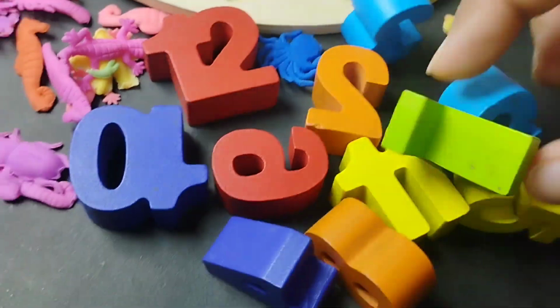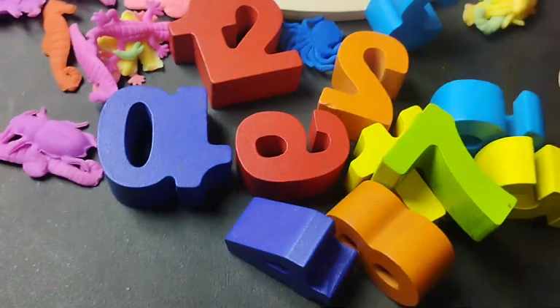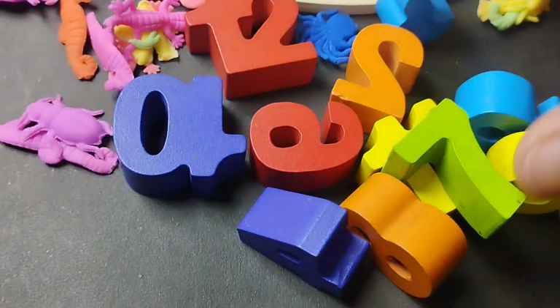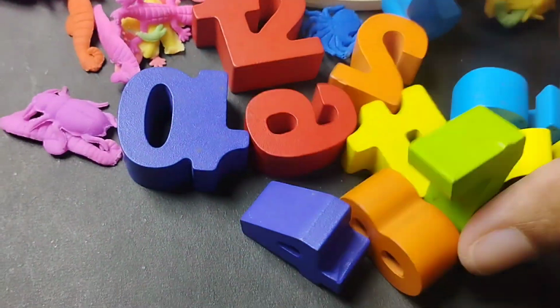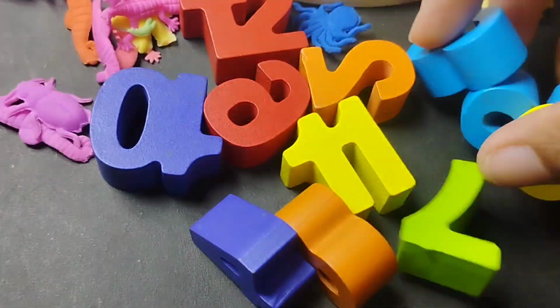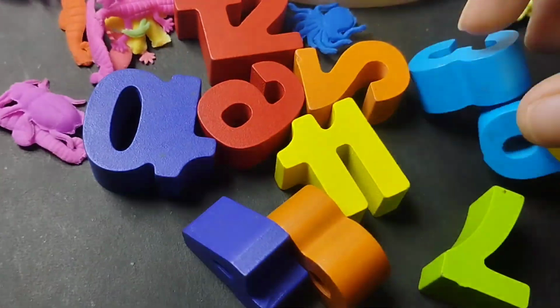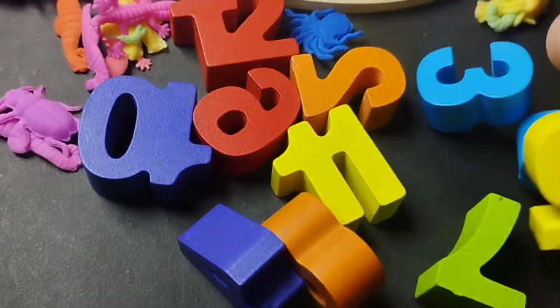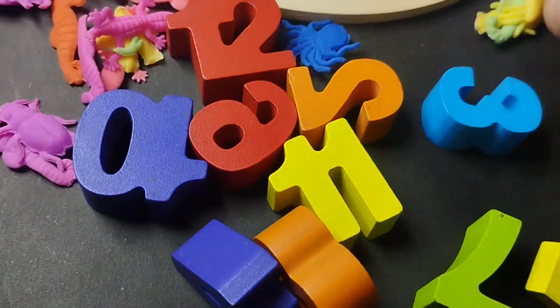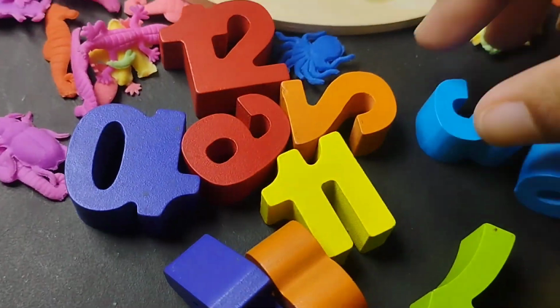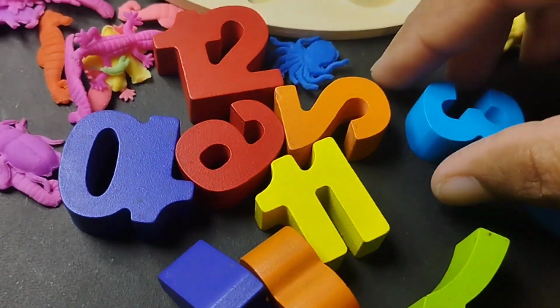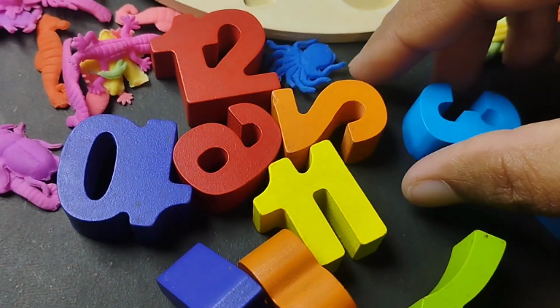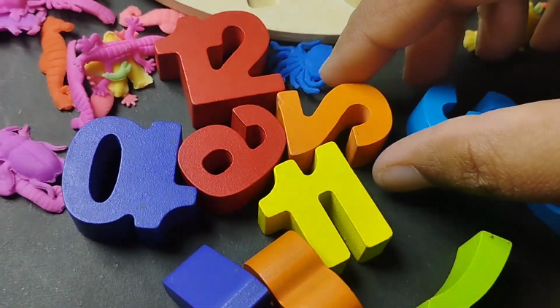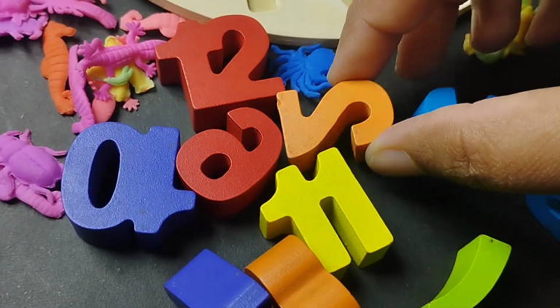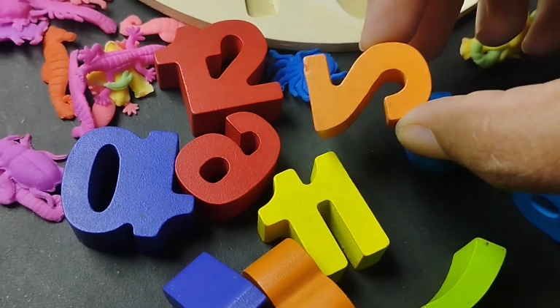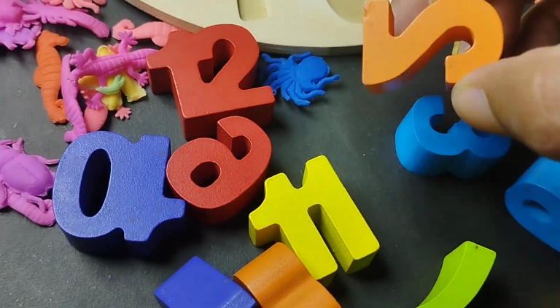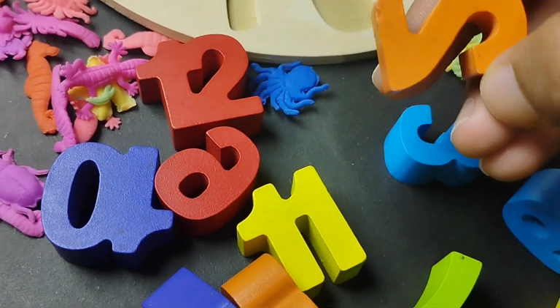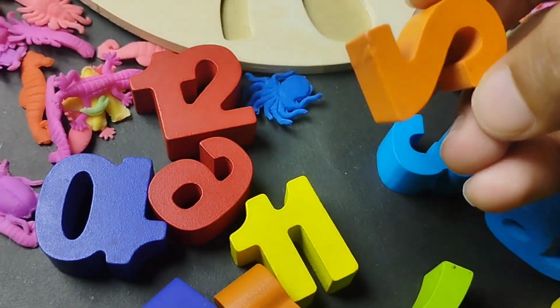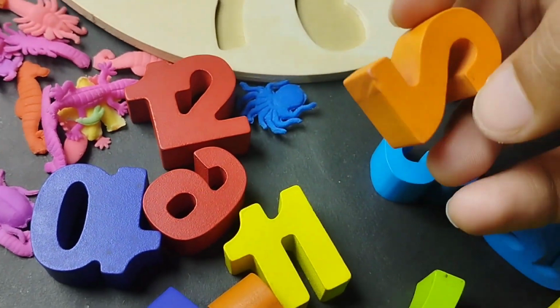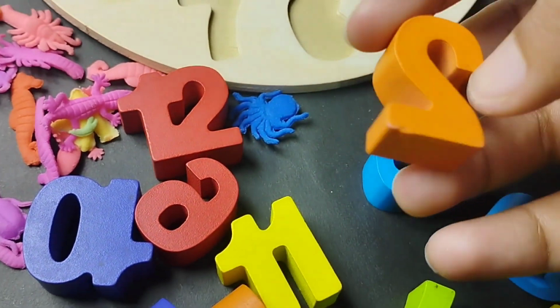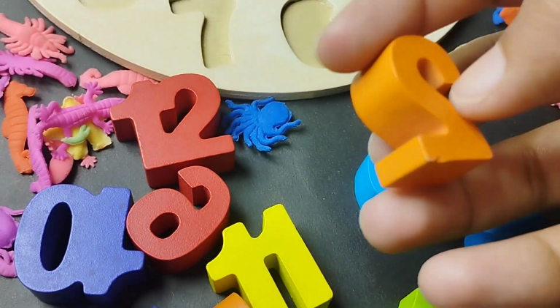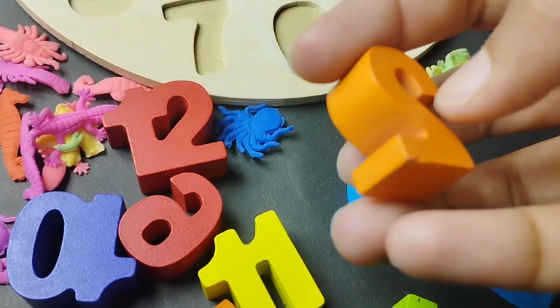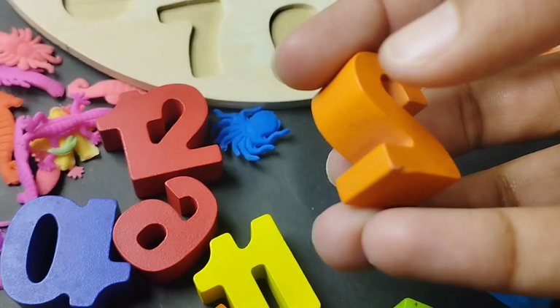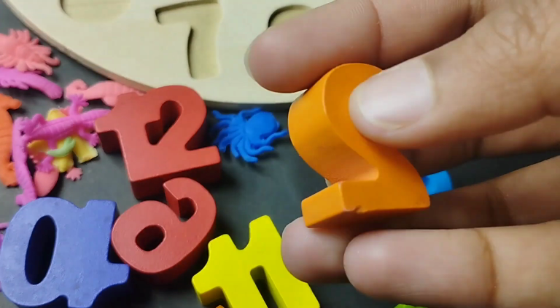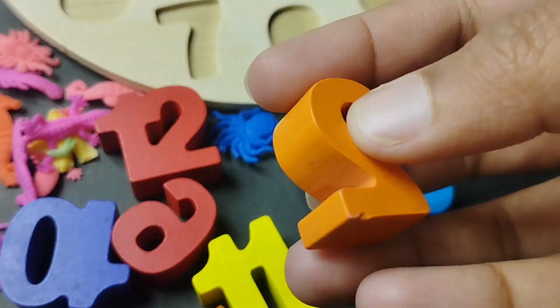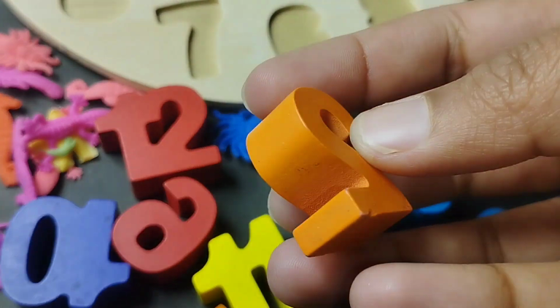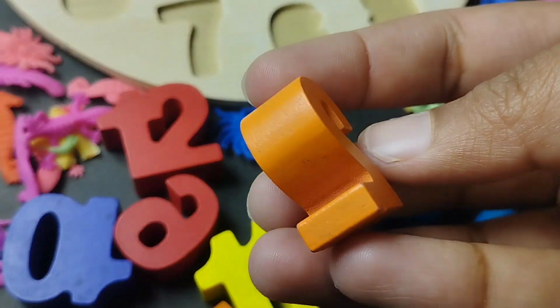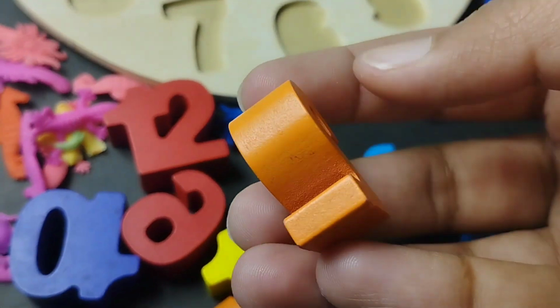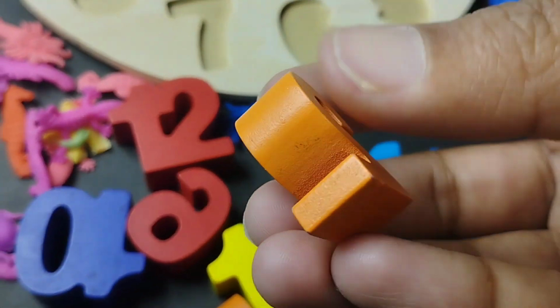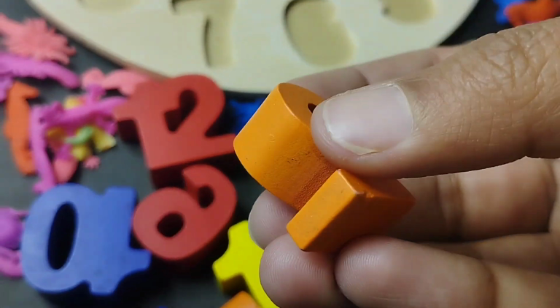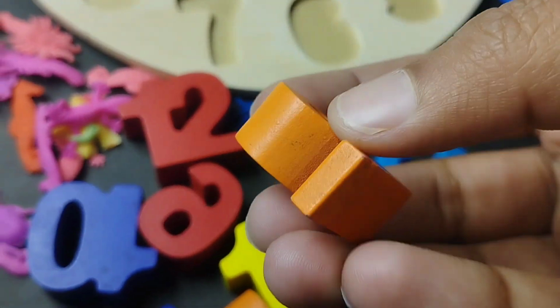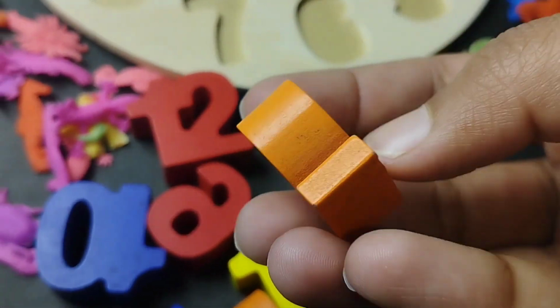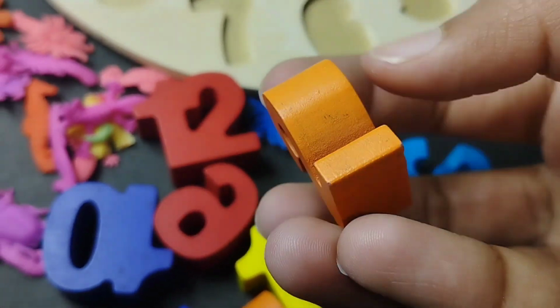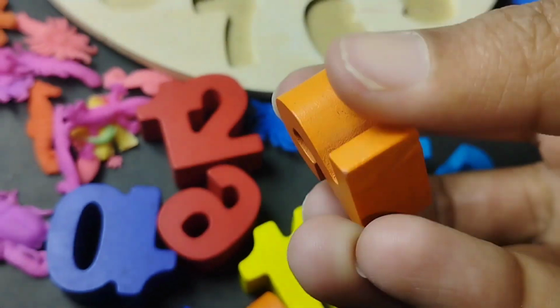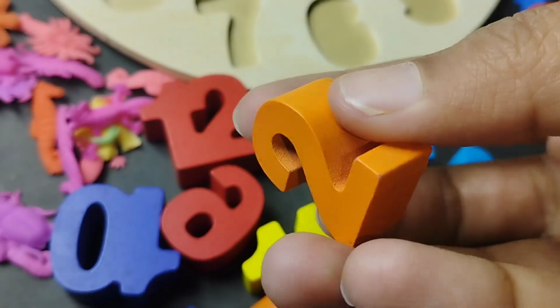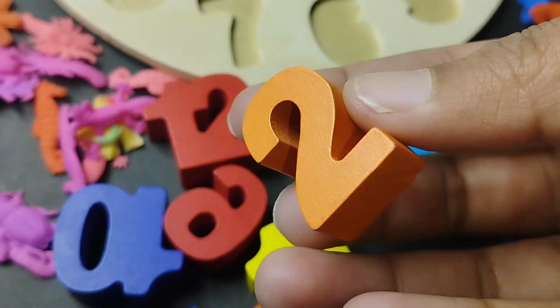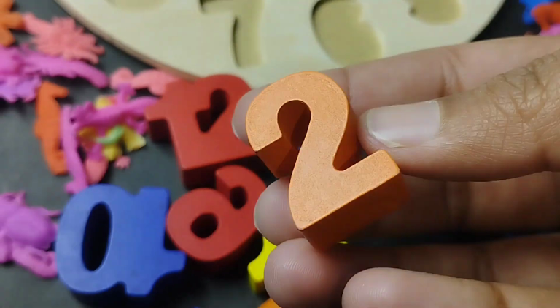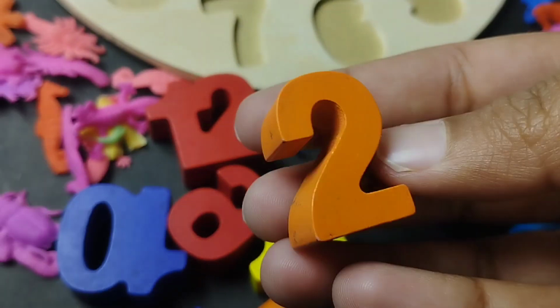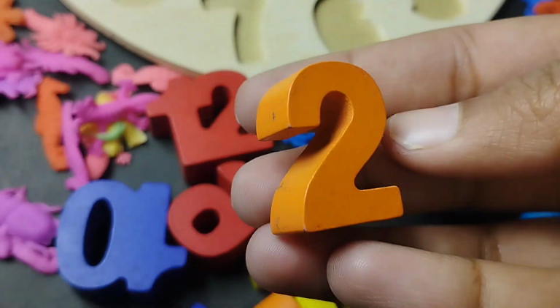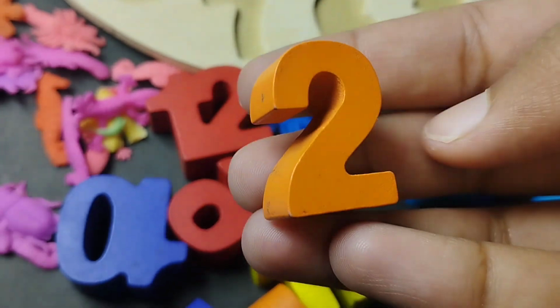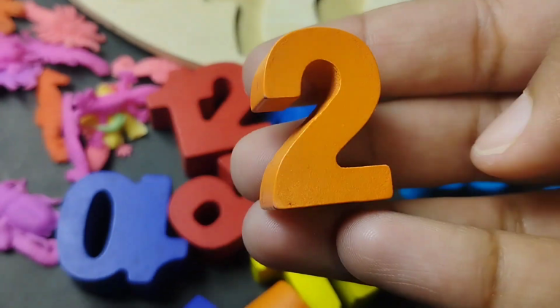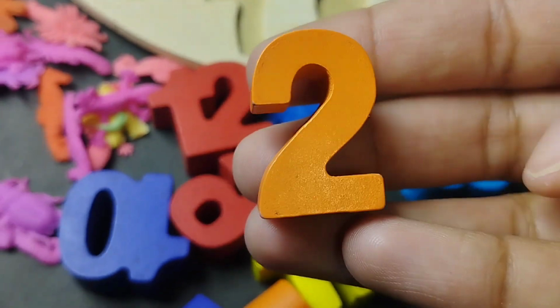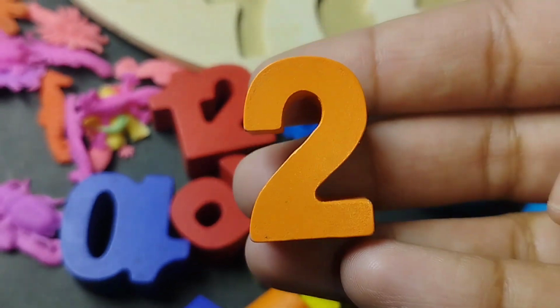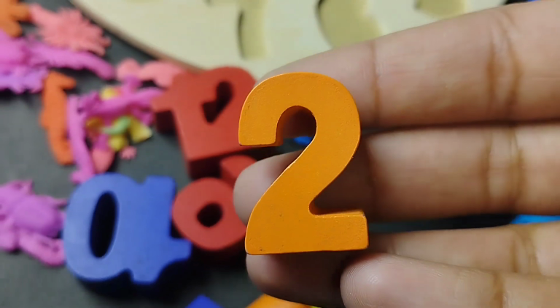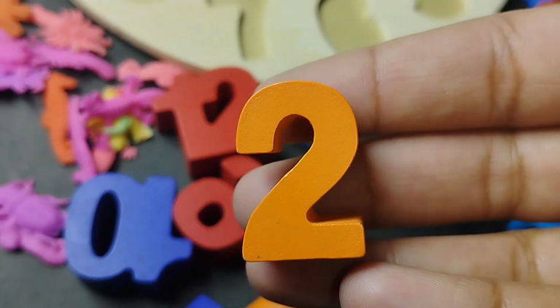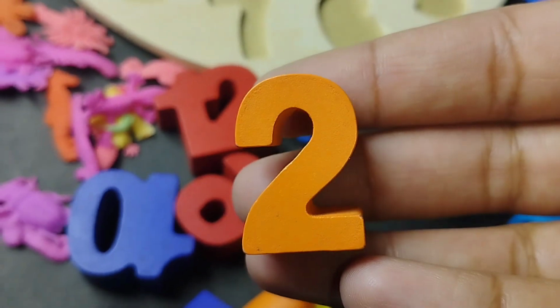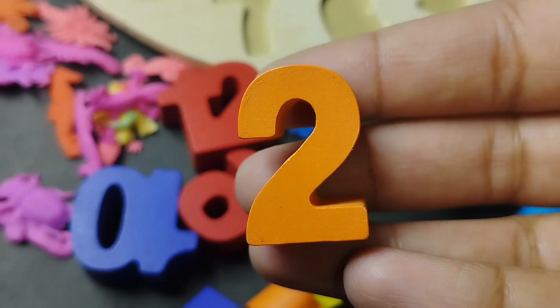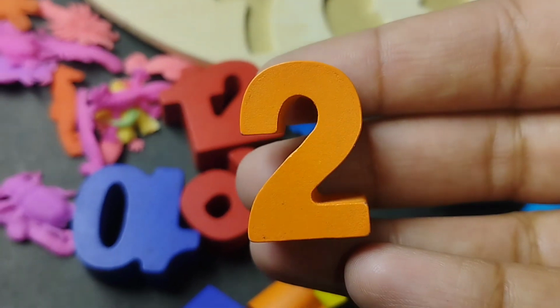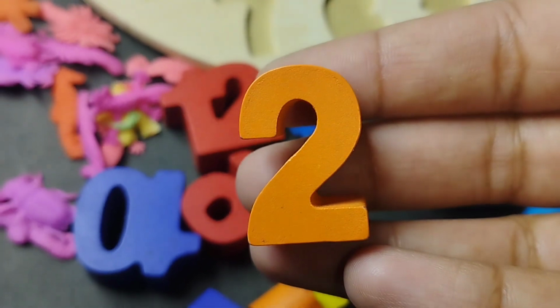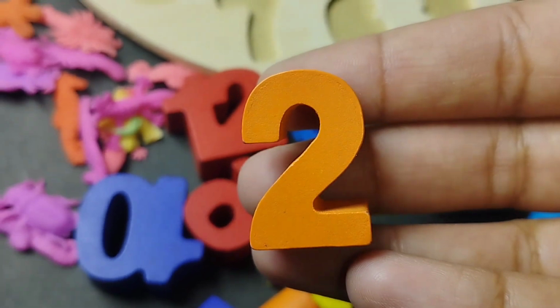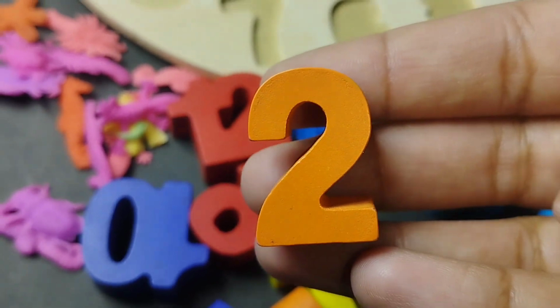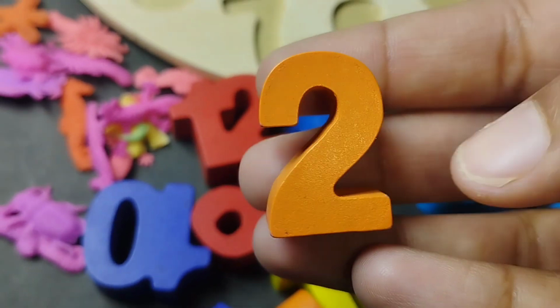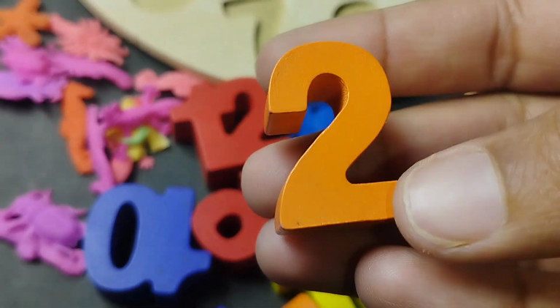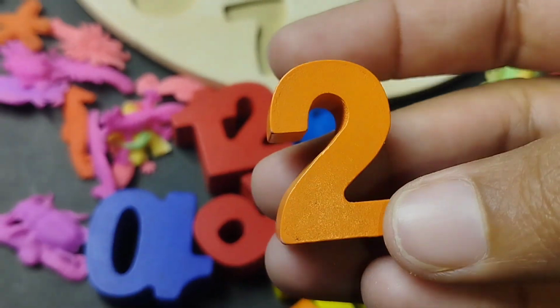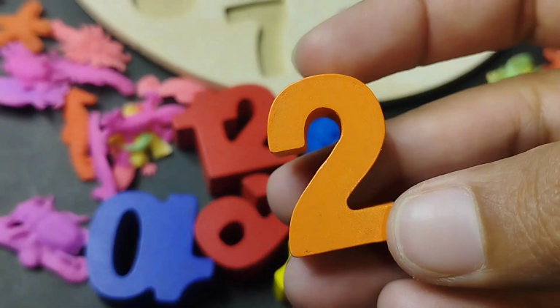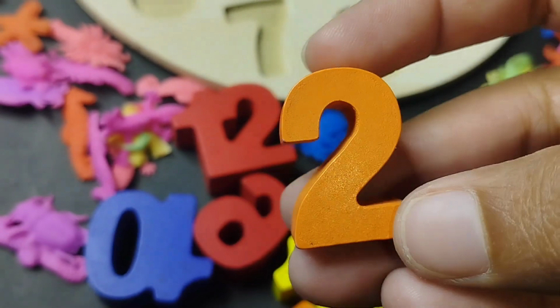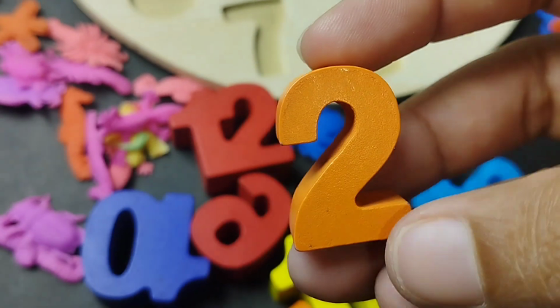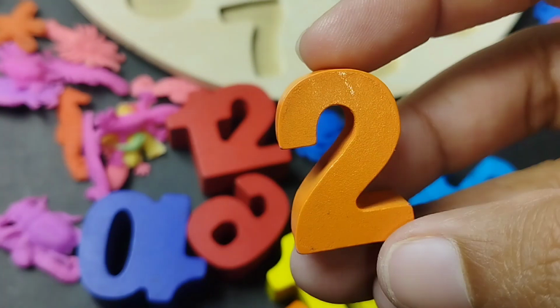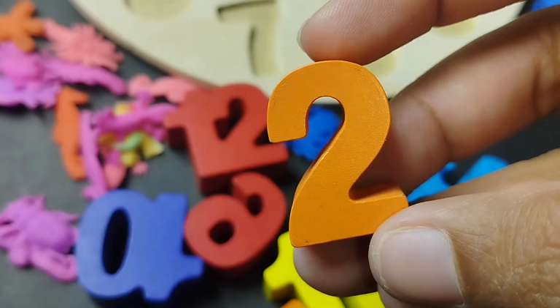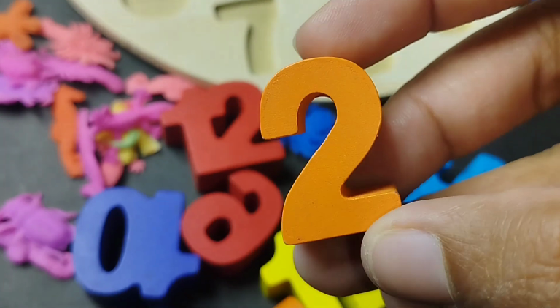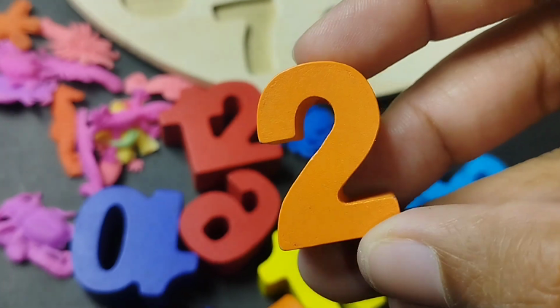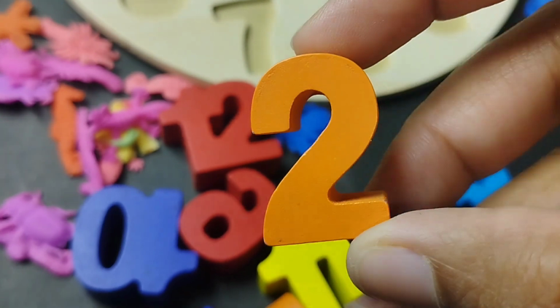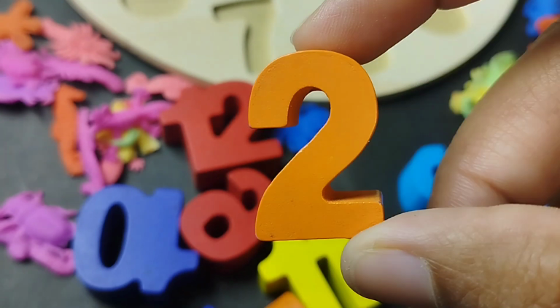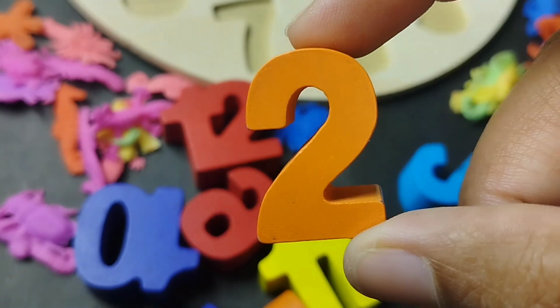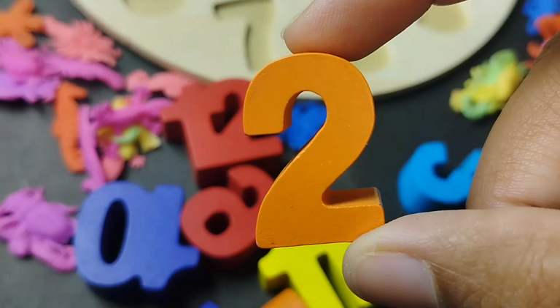Number 2. Where are you, number 2? This is number 2. Number 2.